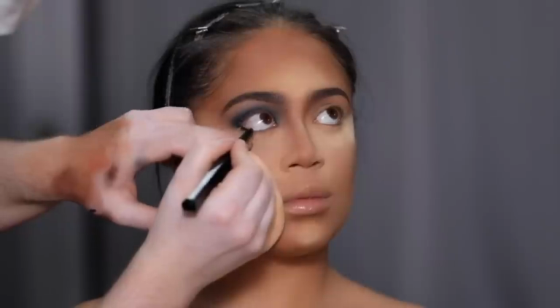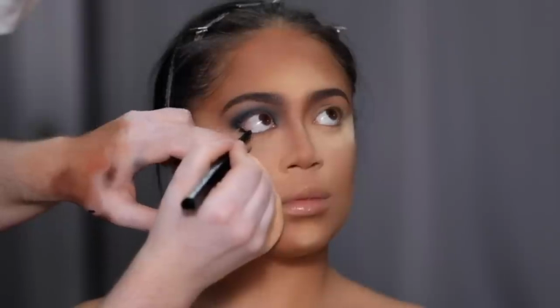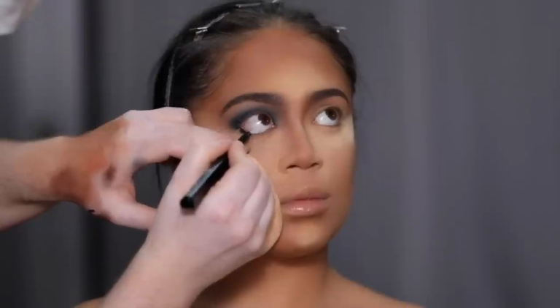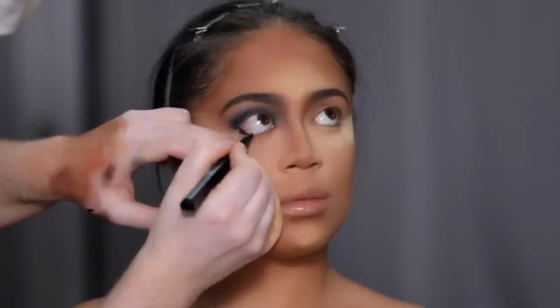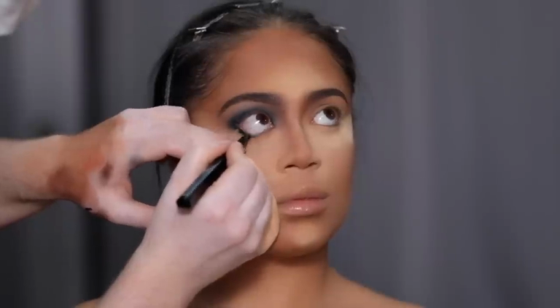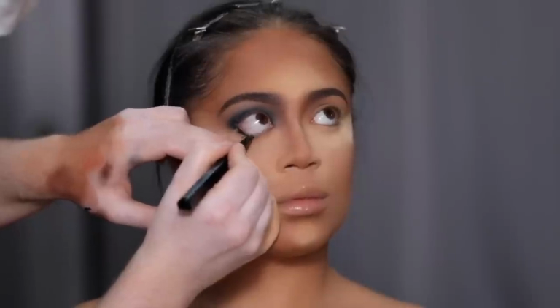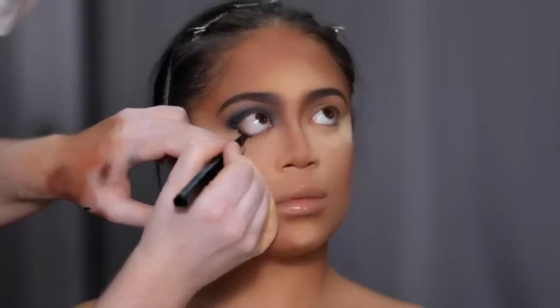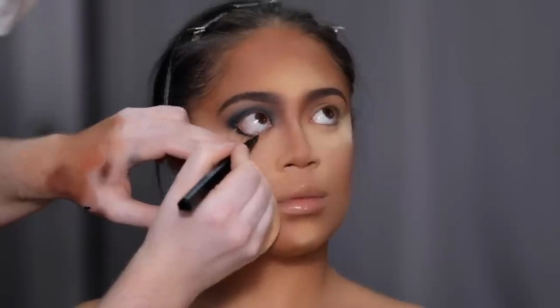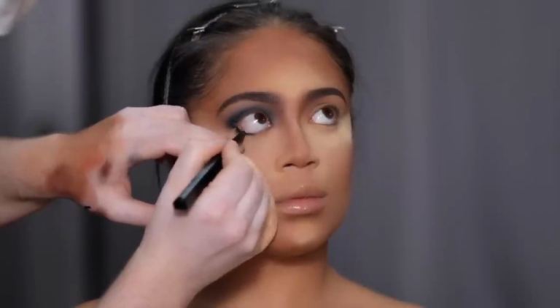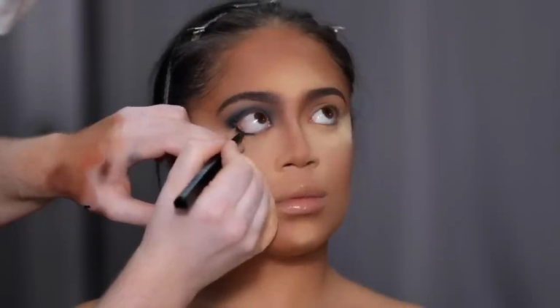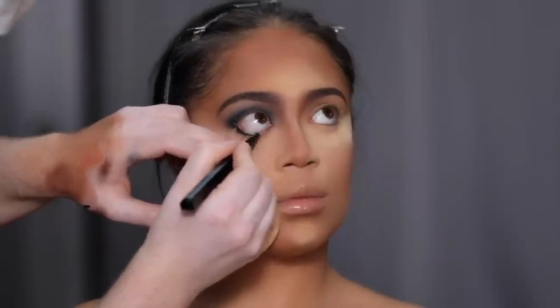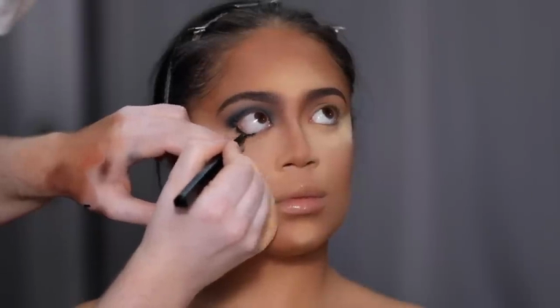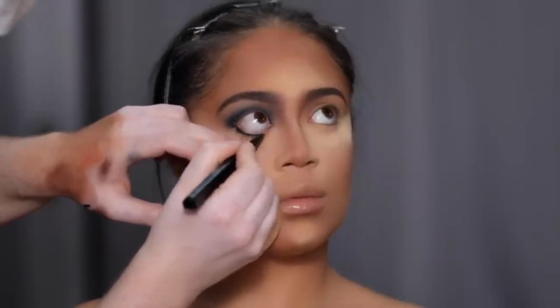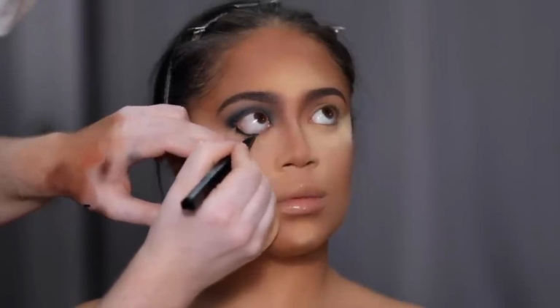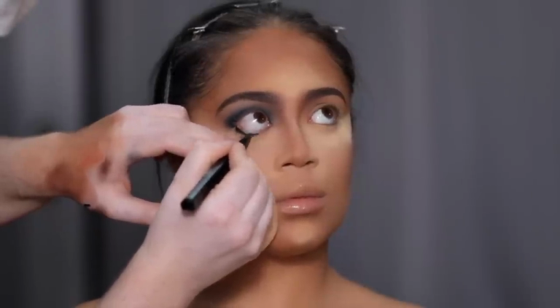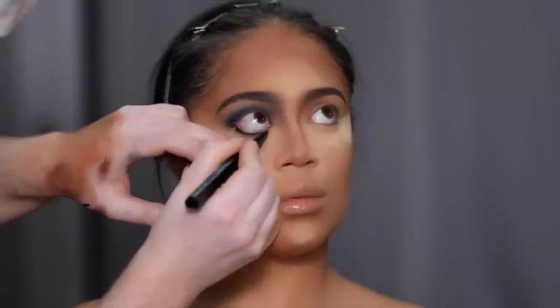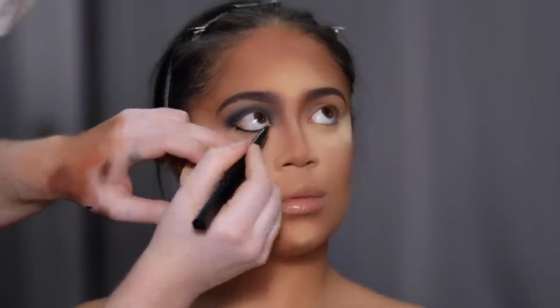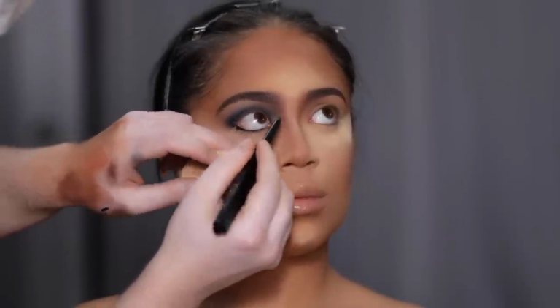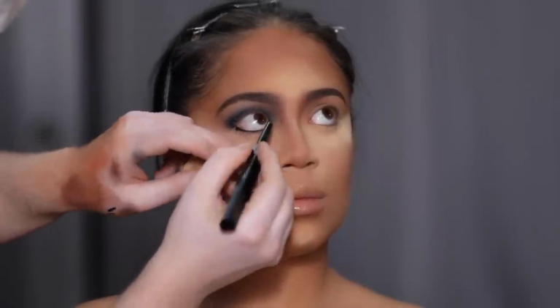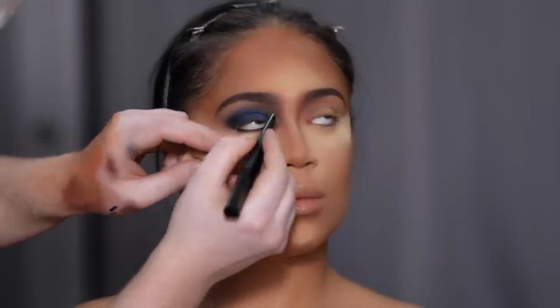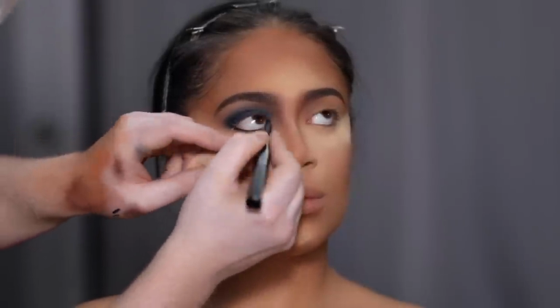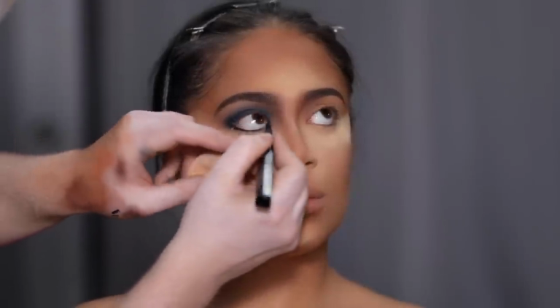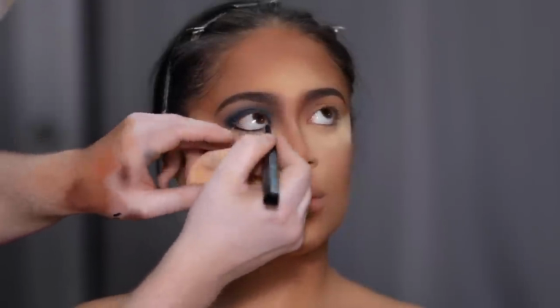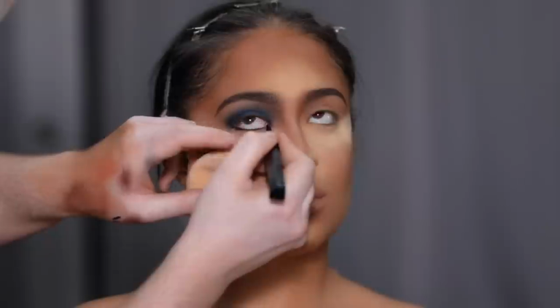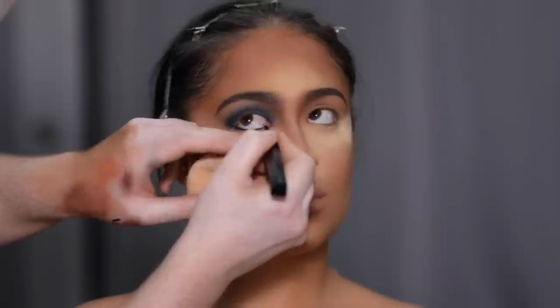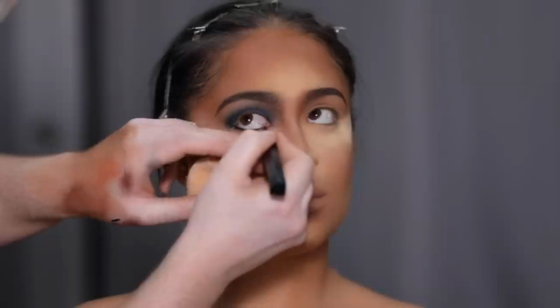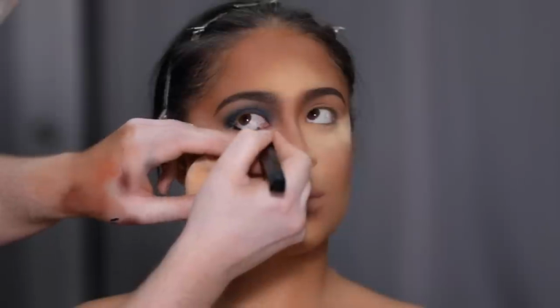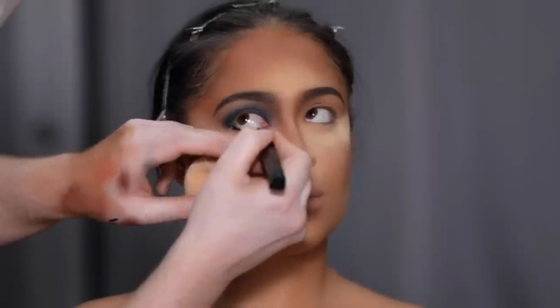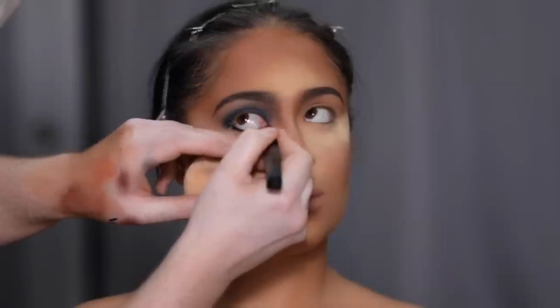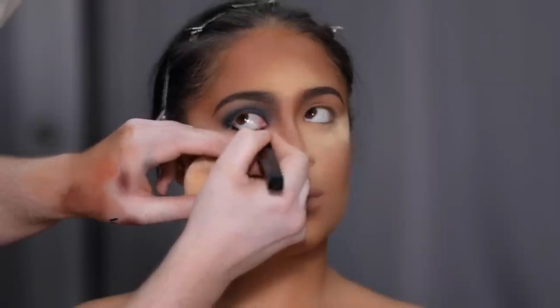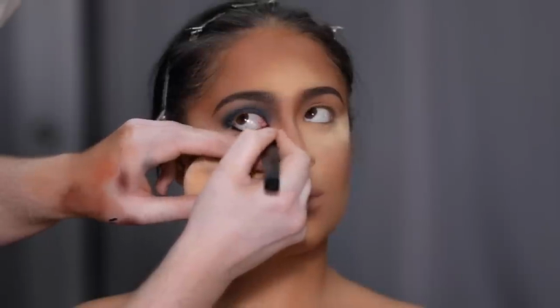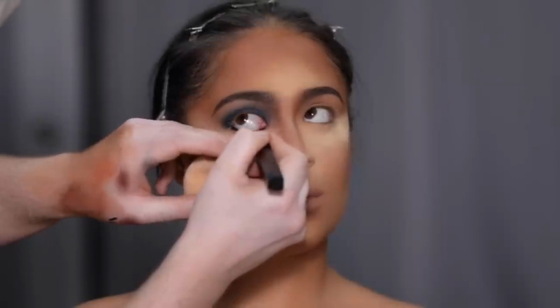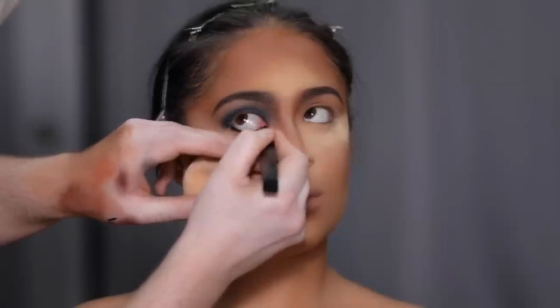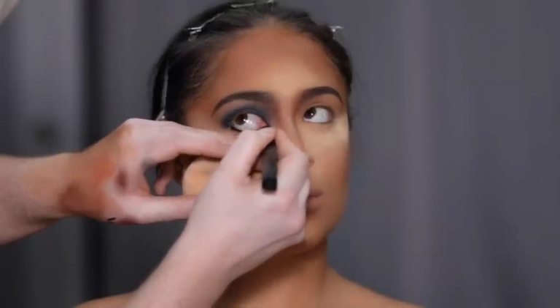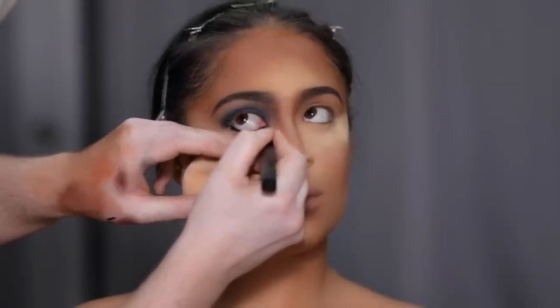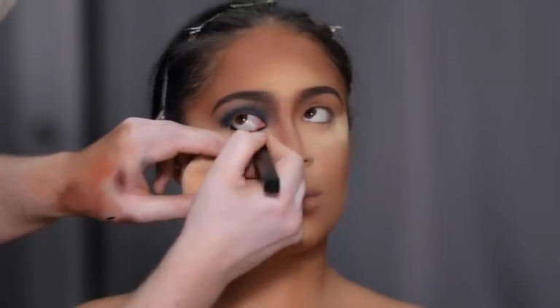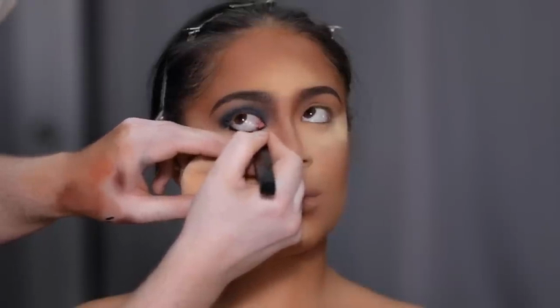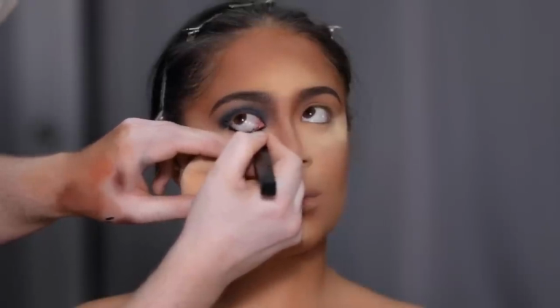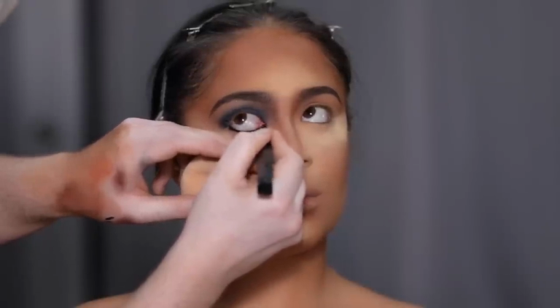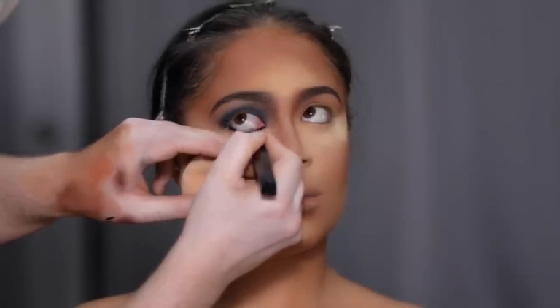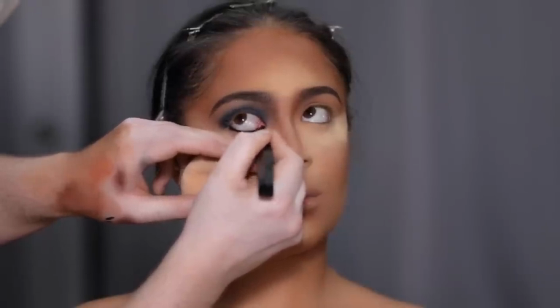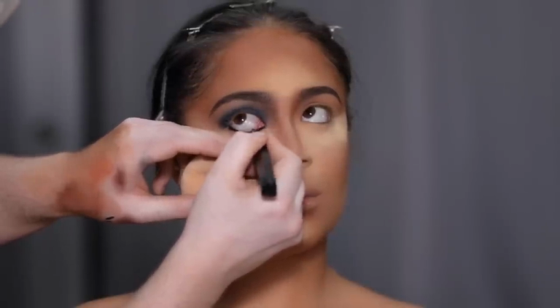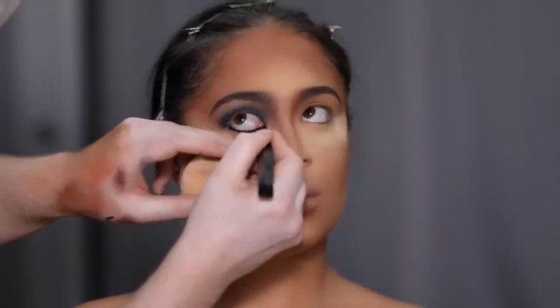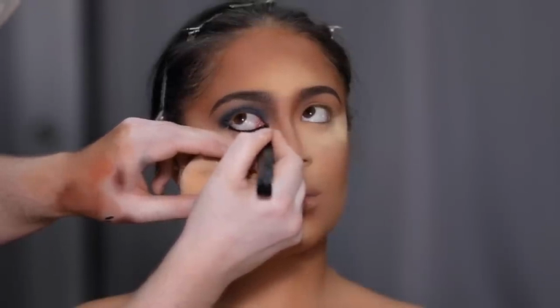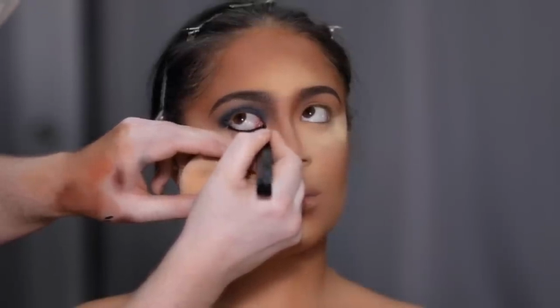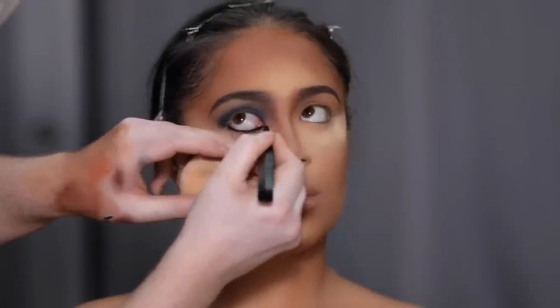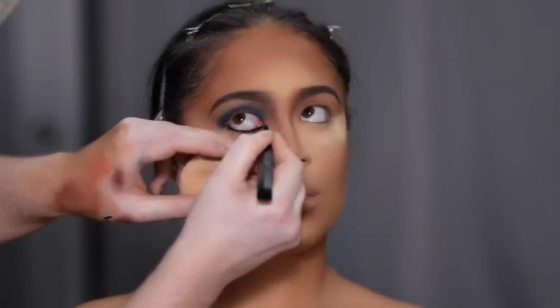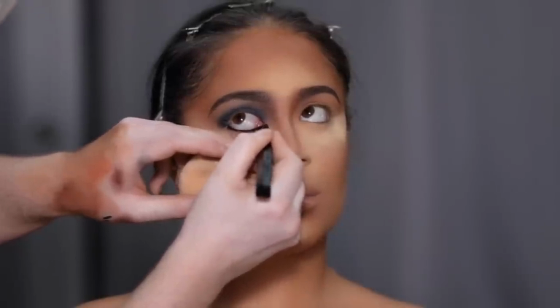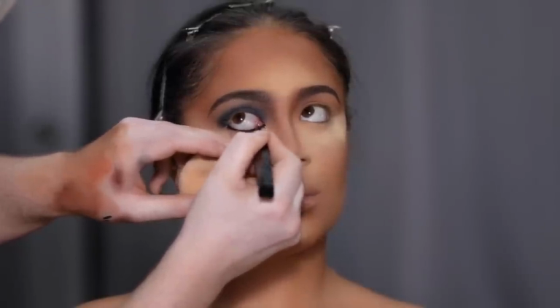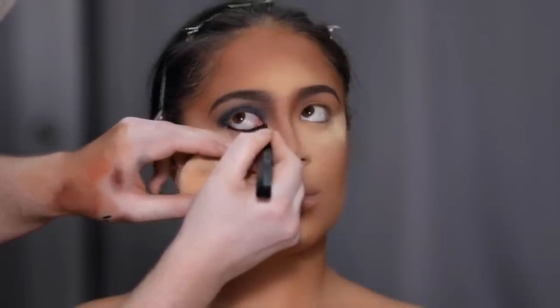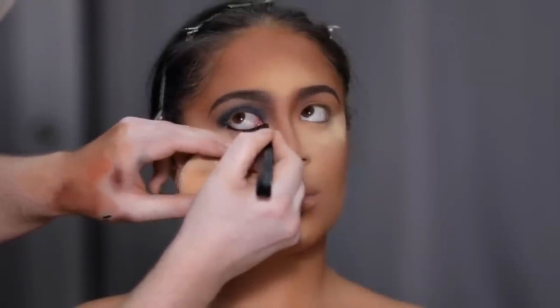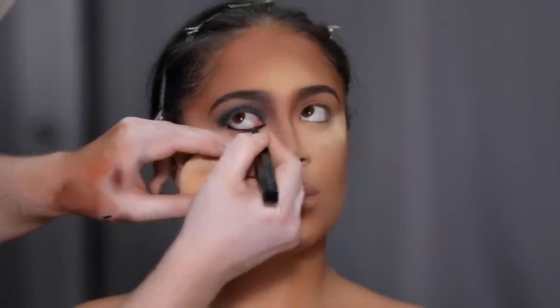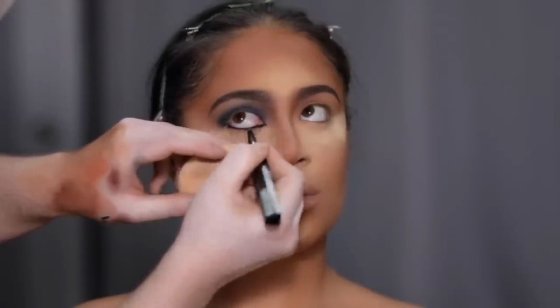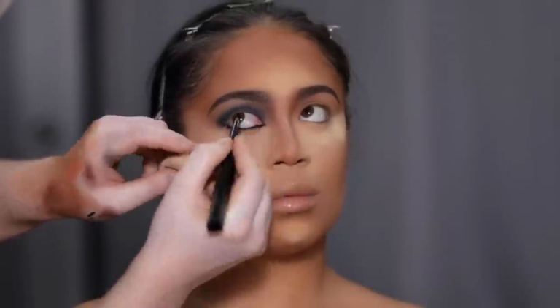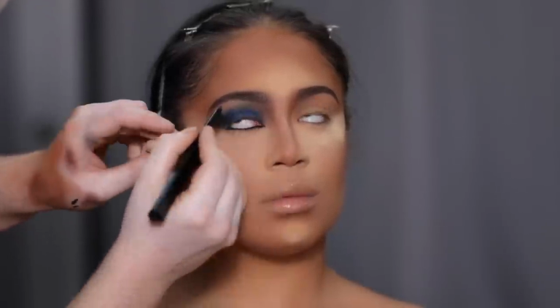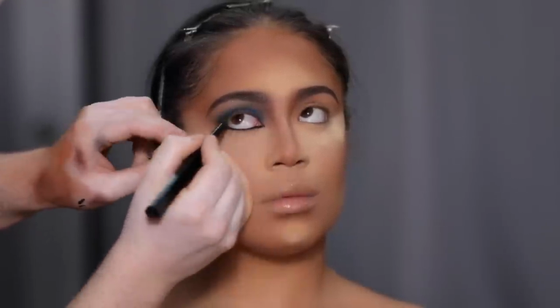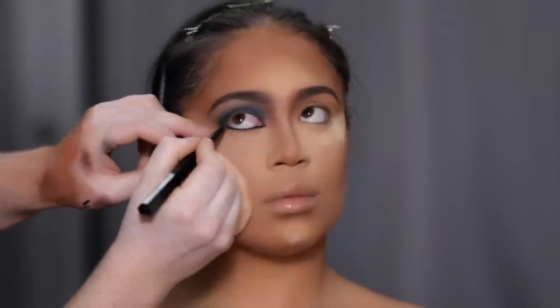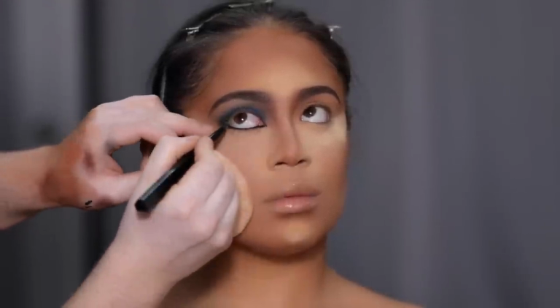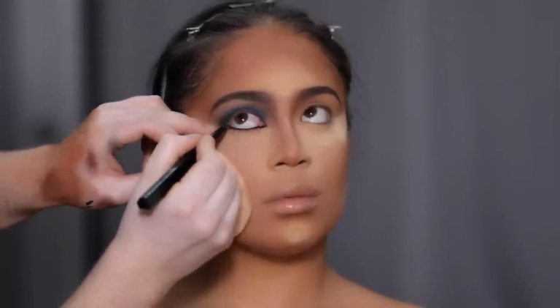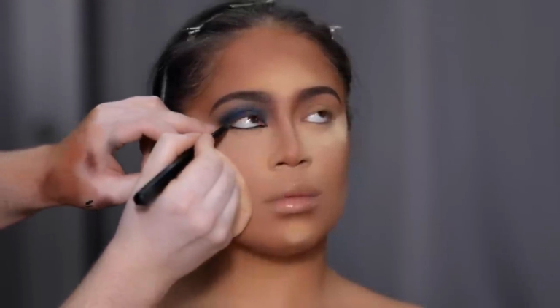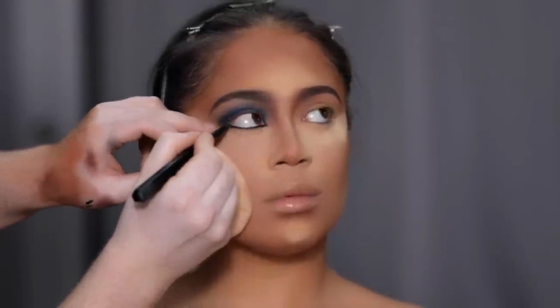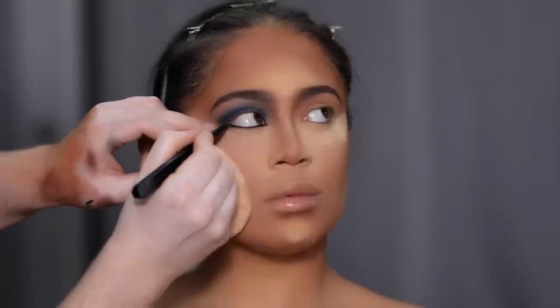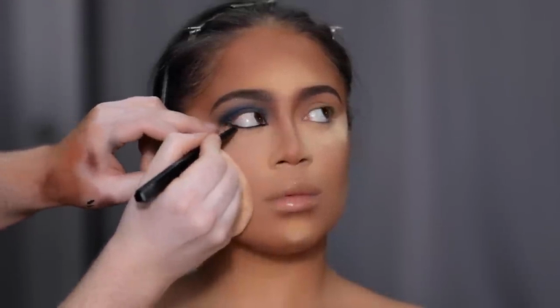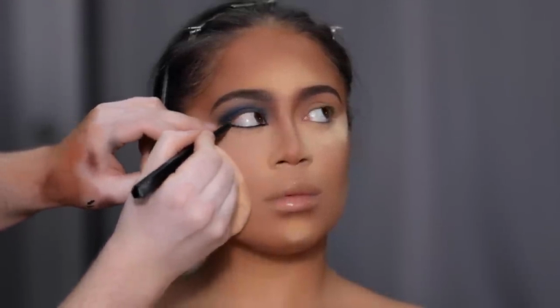Once the edges are diffused, I'm going to take the Huda Beauty pencil again and run it through the waterline. Once I'm done with that, I'll take it back and reline the upper lid as well.